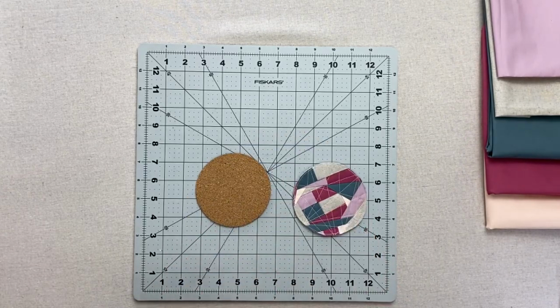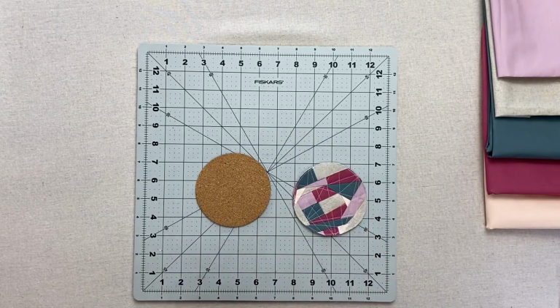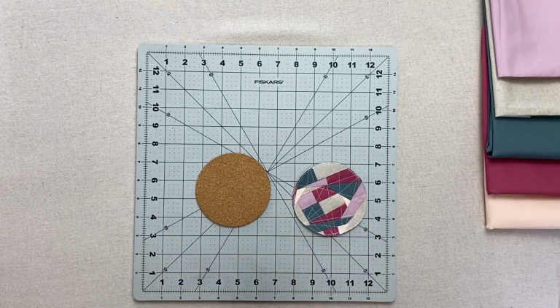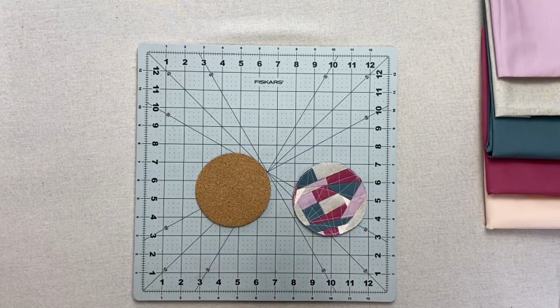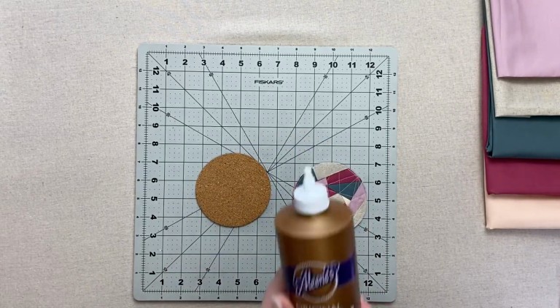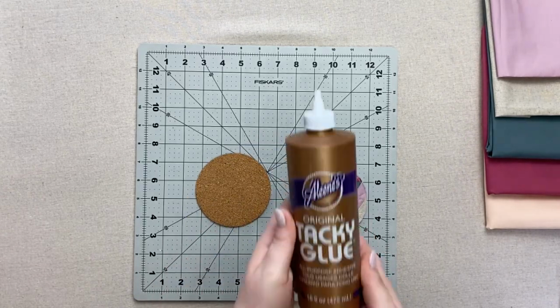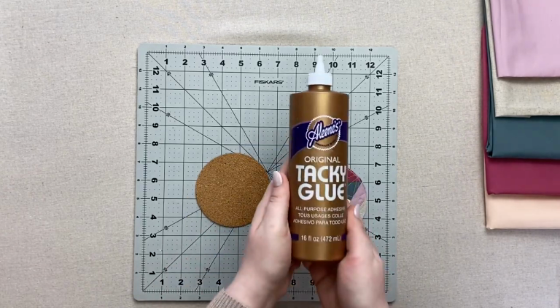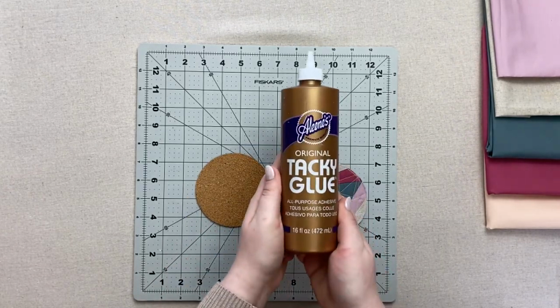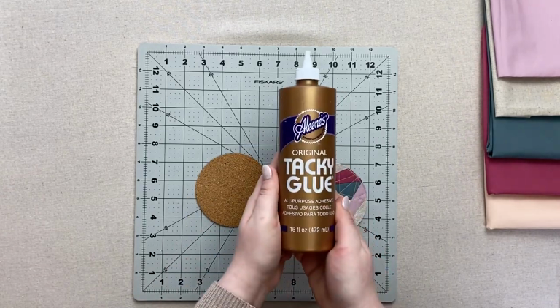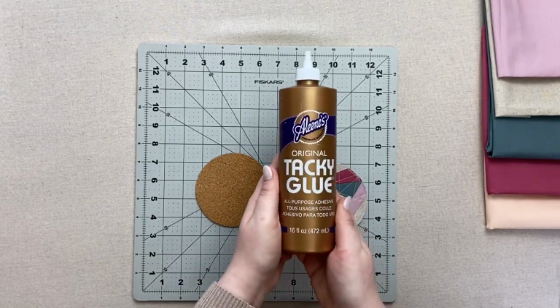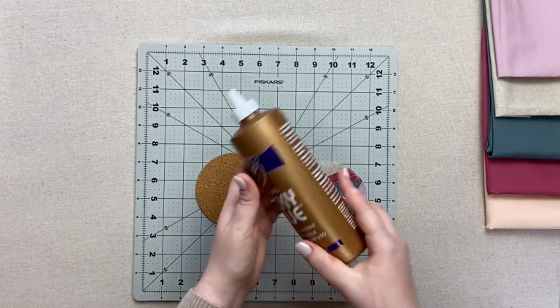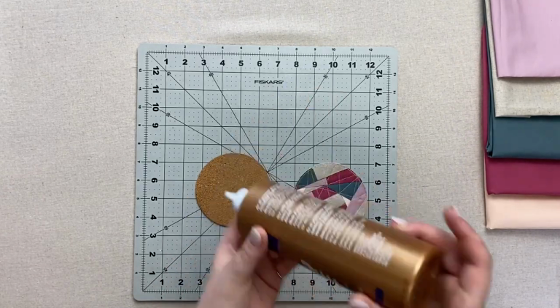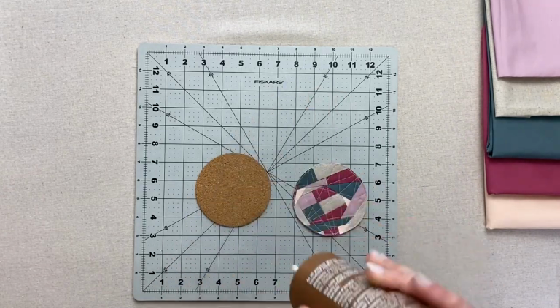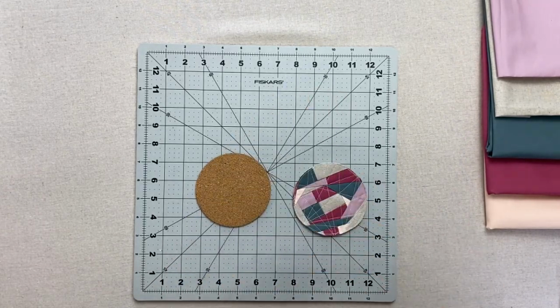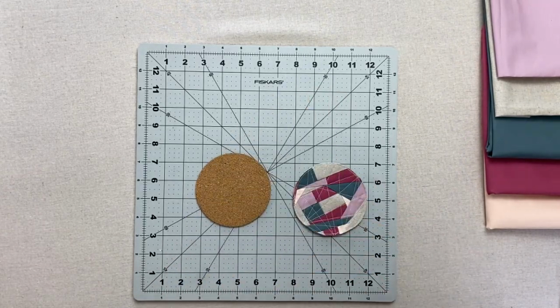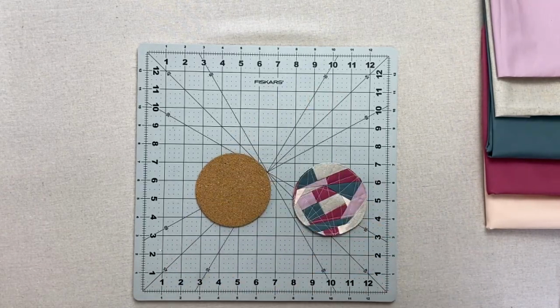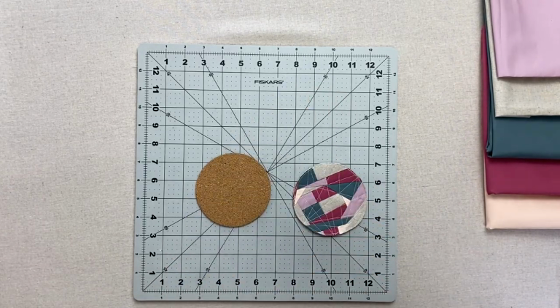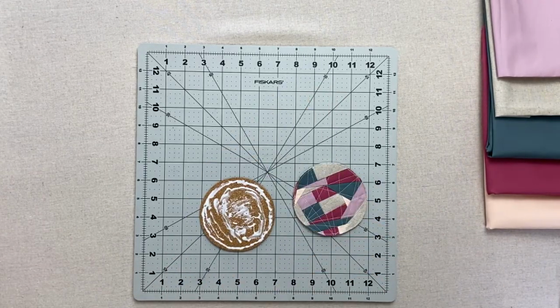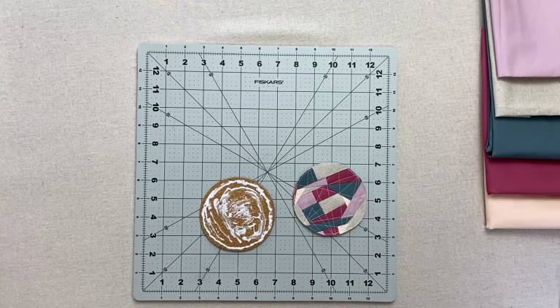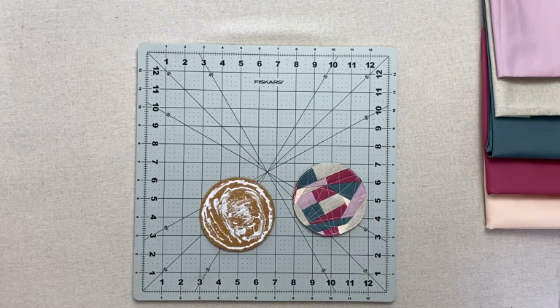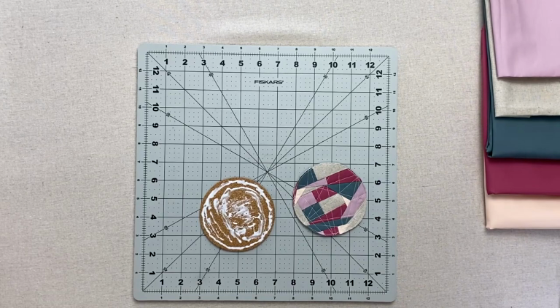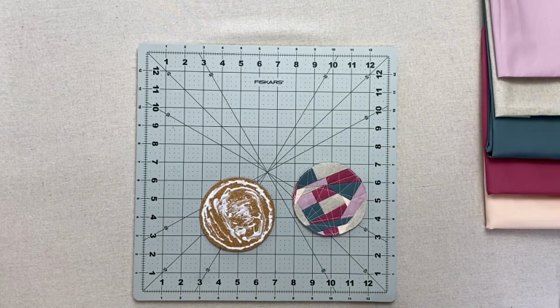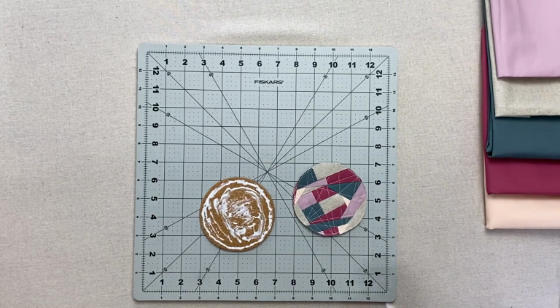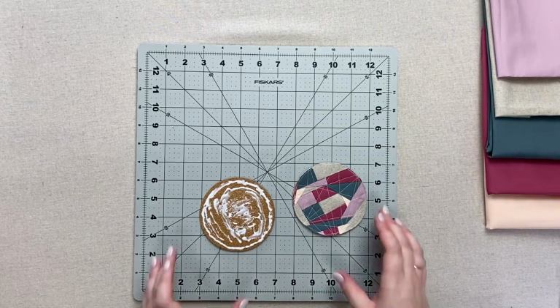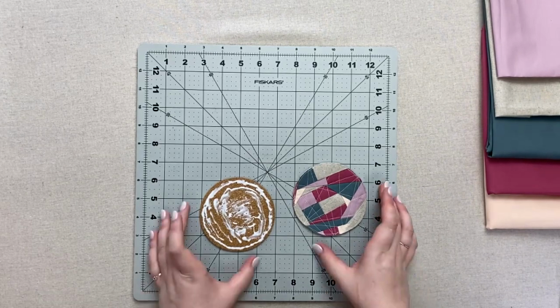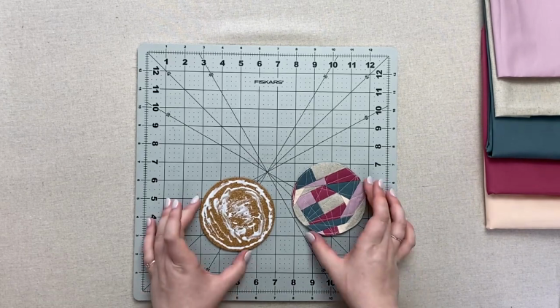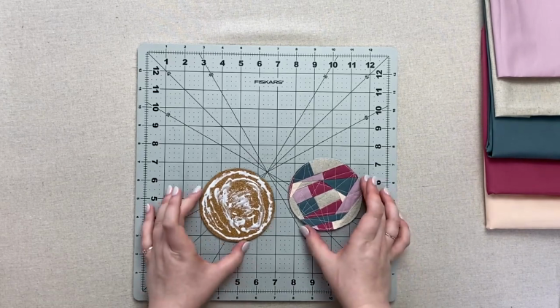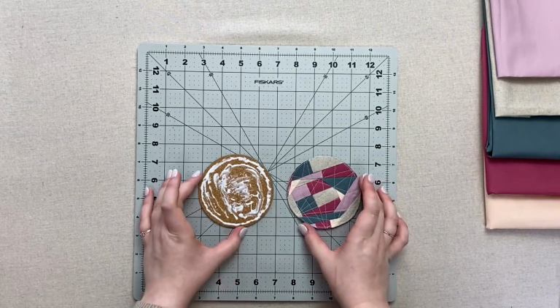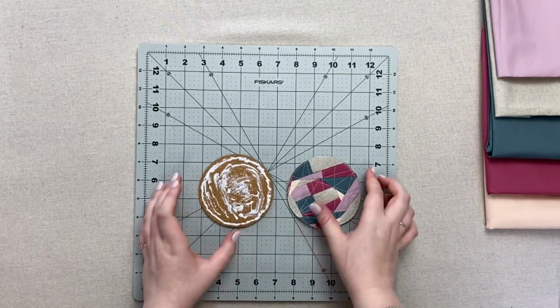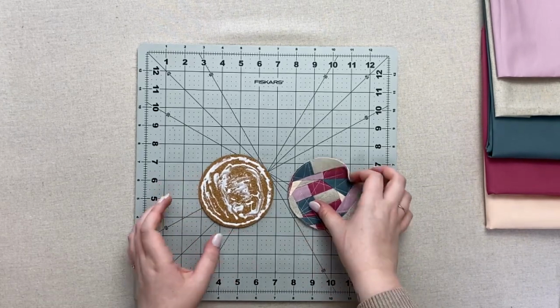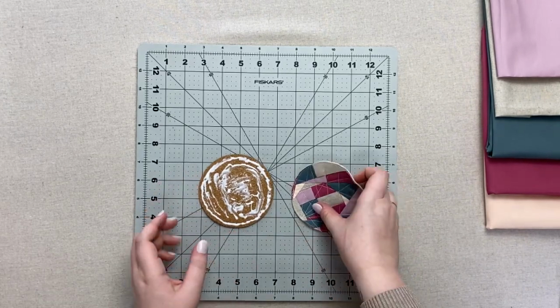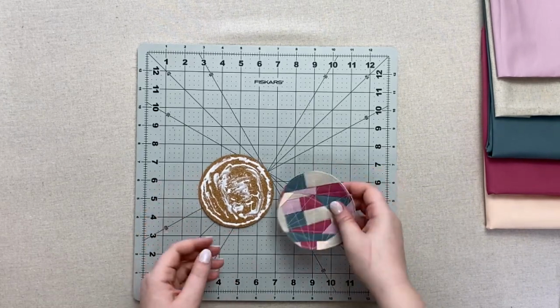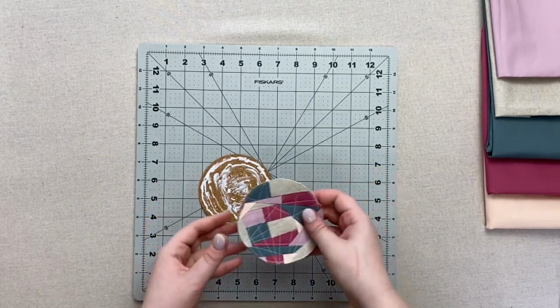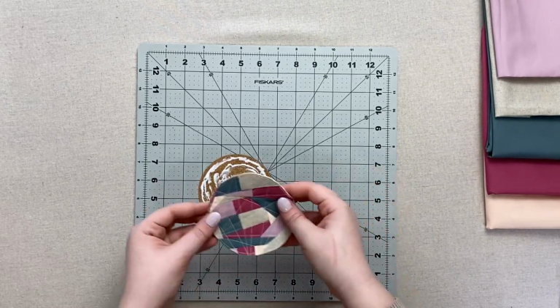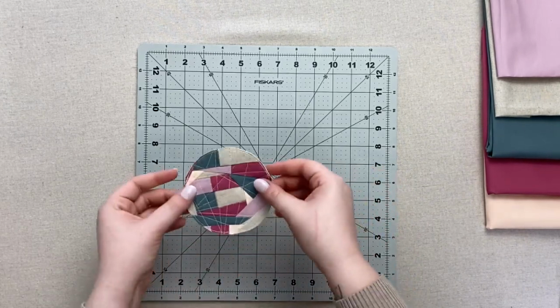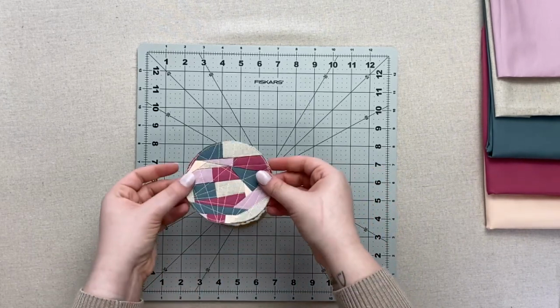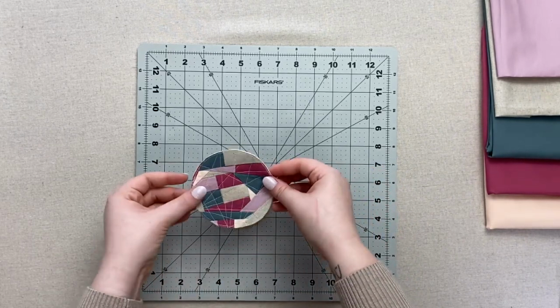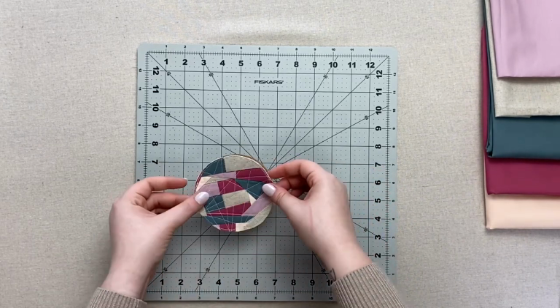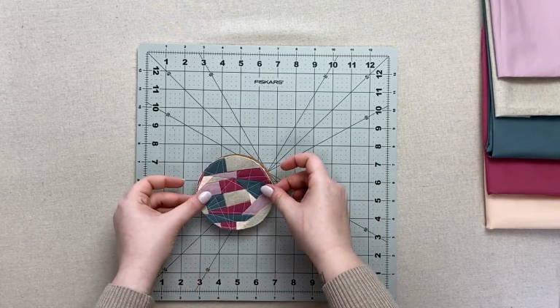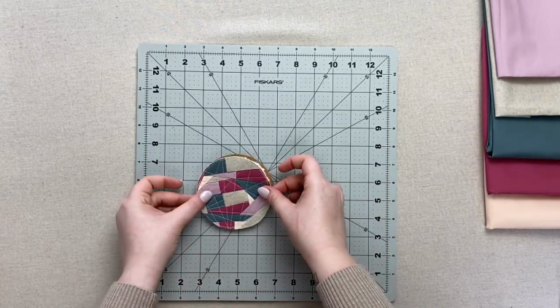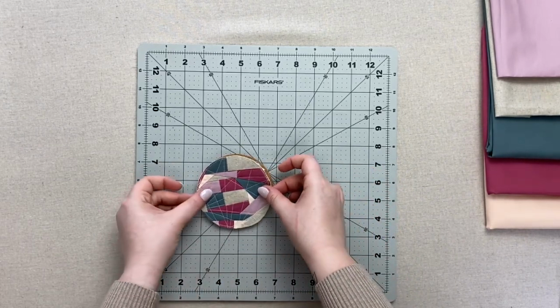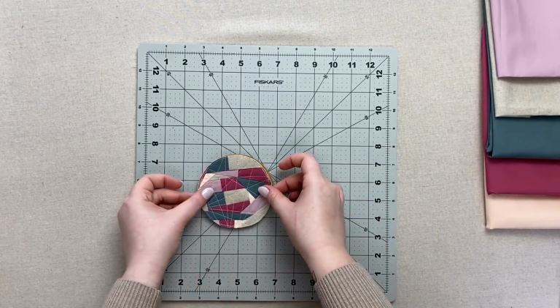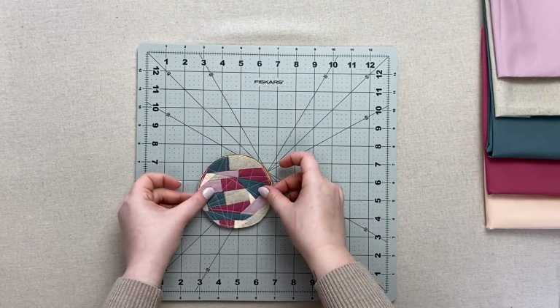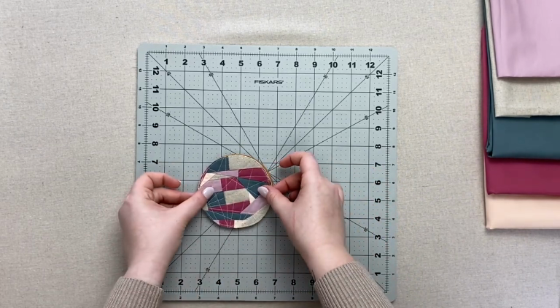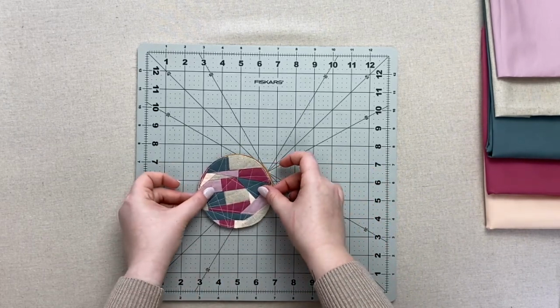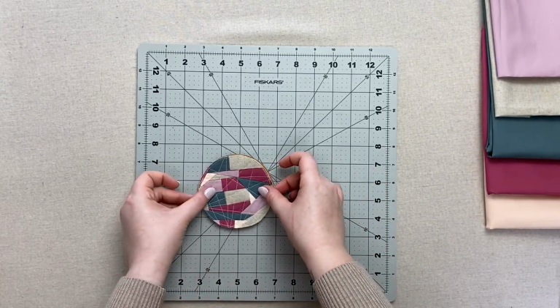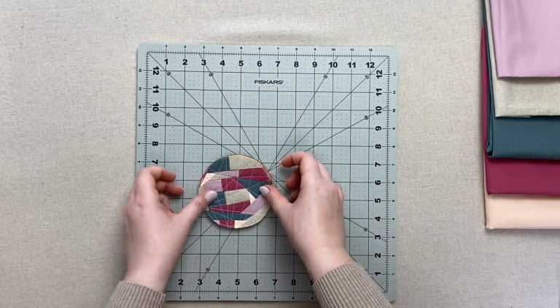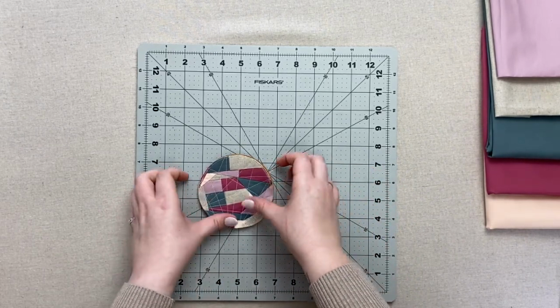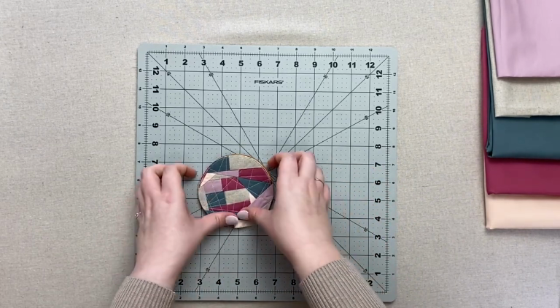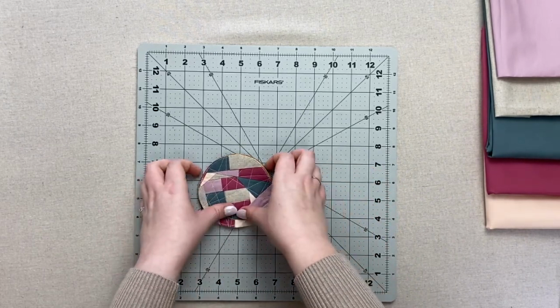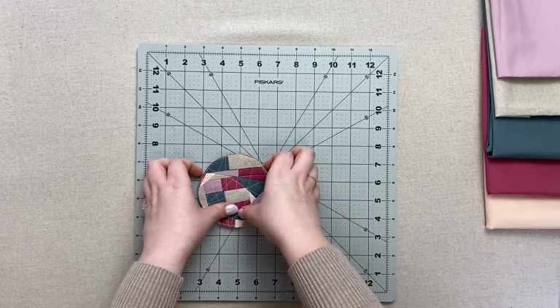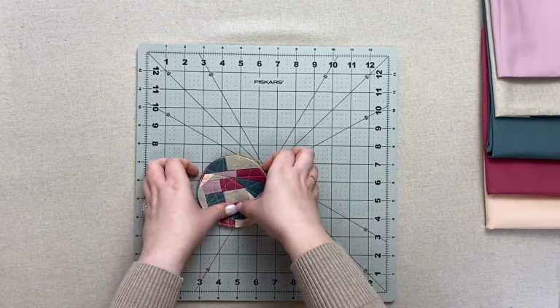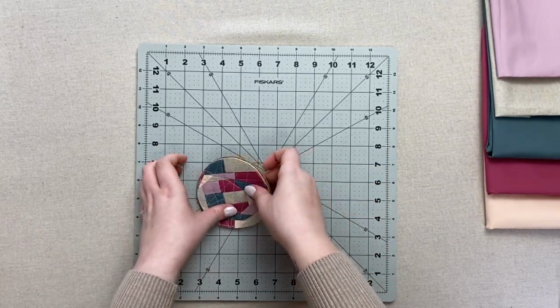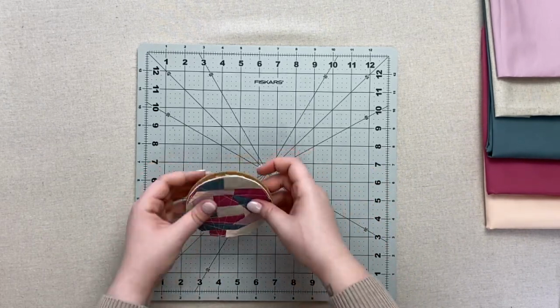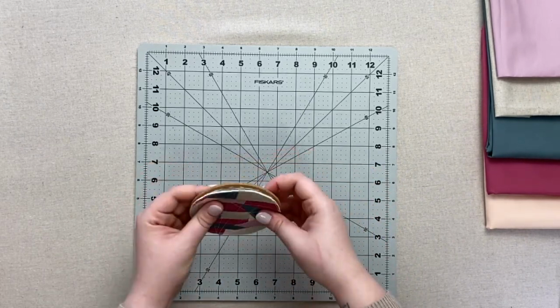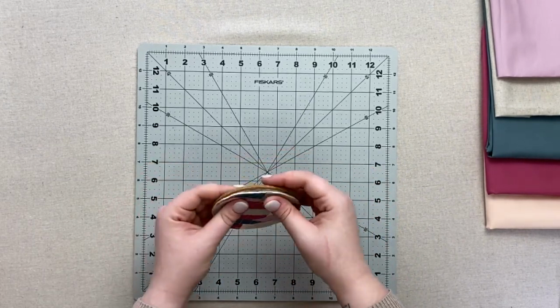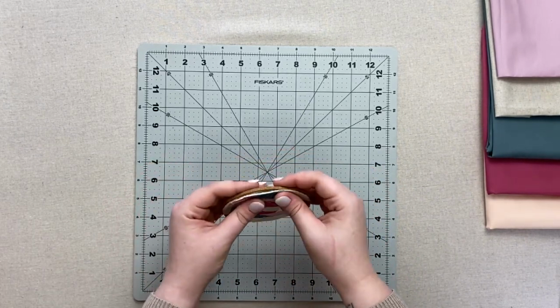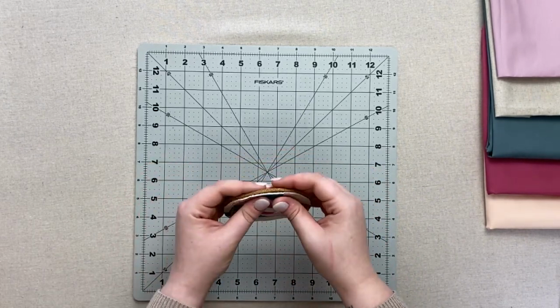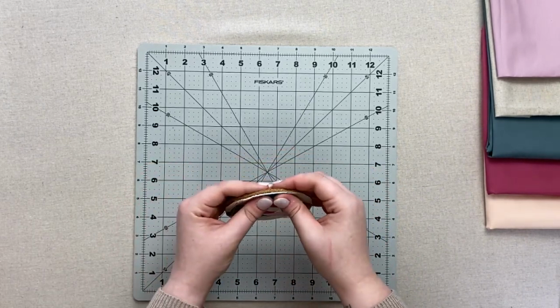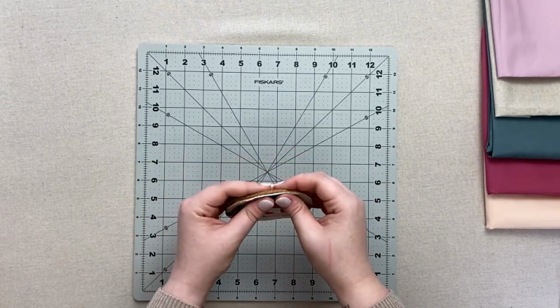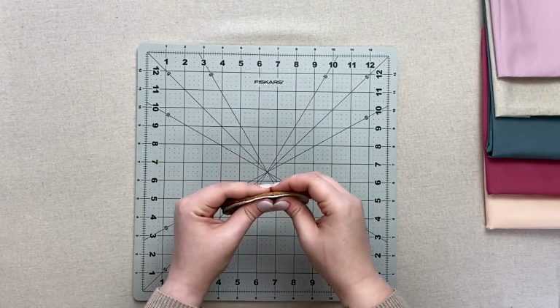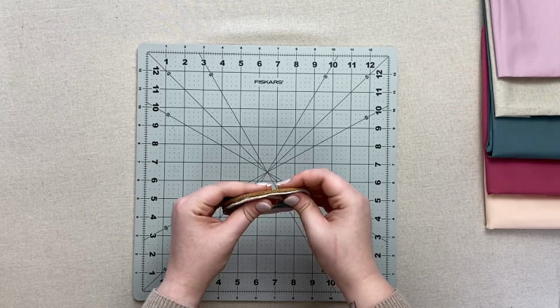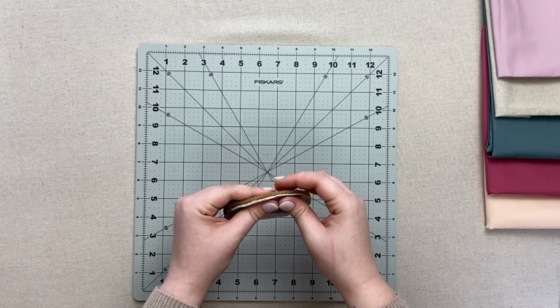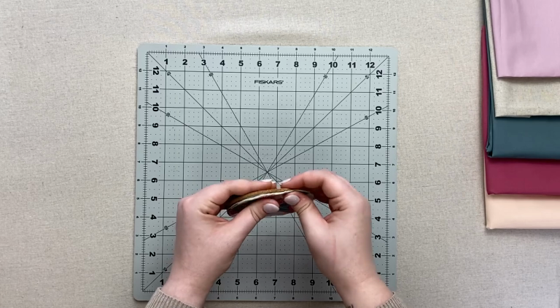Spread an even layer of your all-purpose adhesive on one side of the cork and firmly press the wrong side of your sewn unit against it to make sure it sticks.